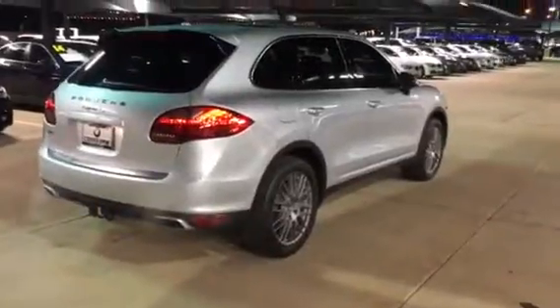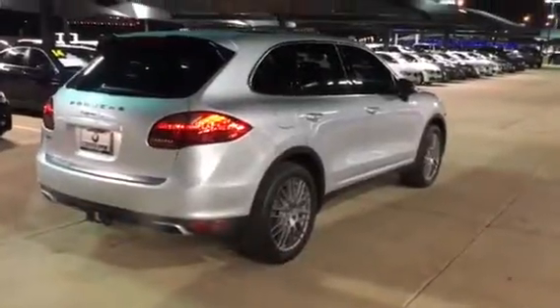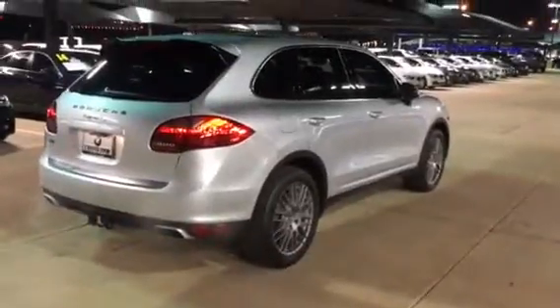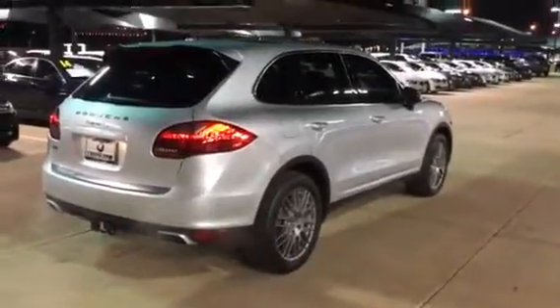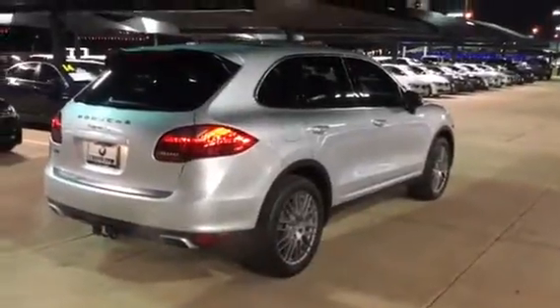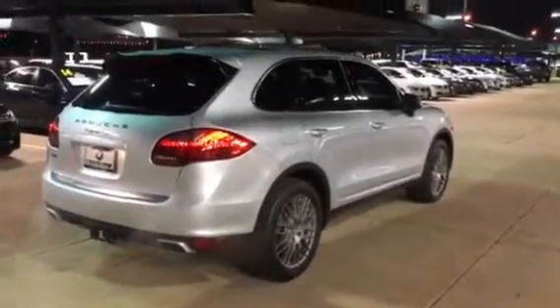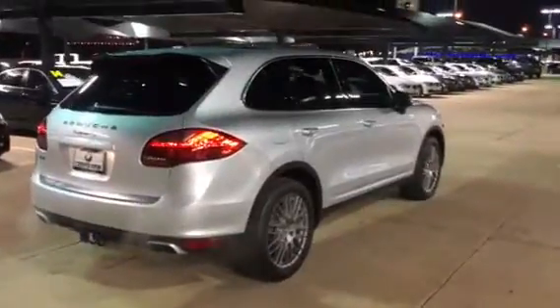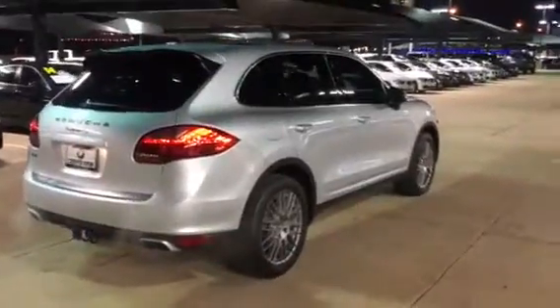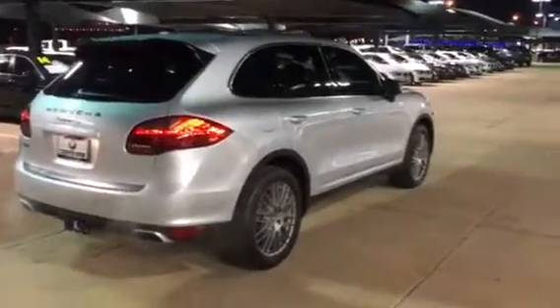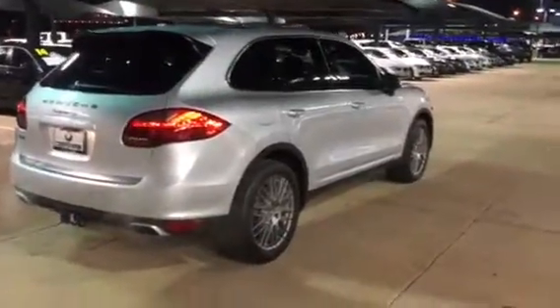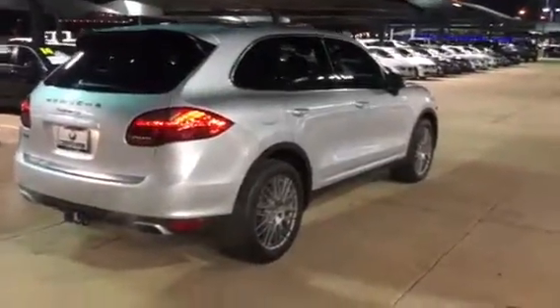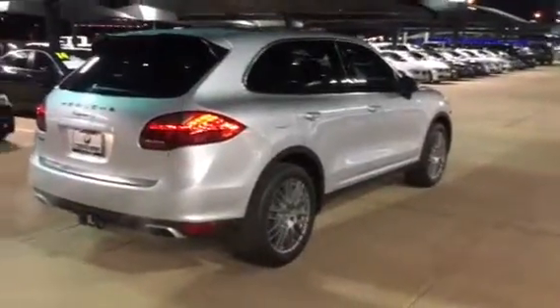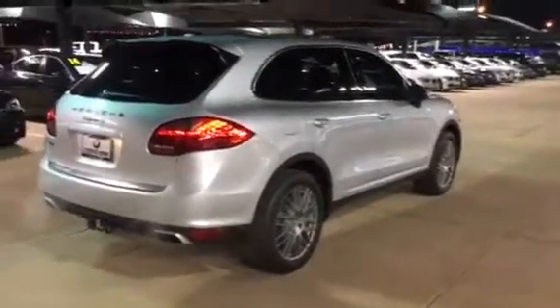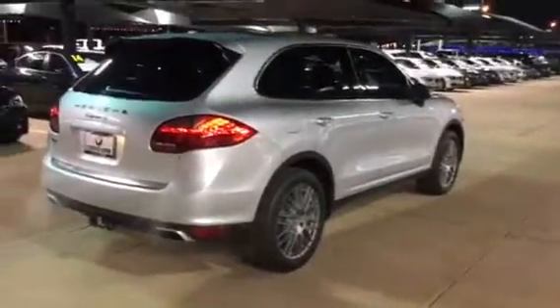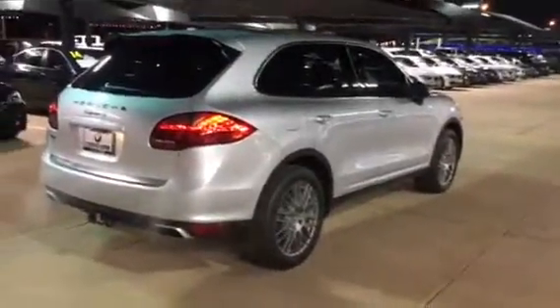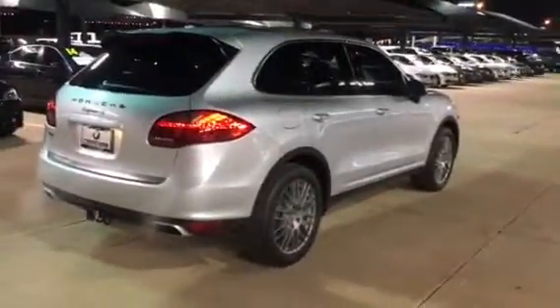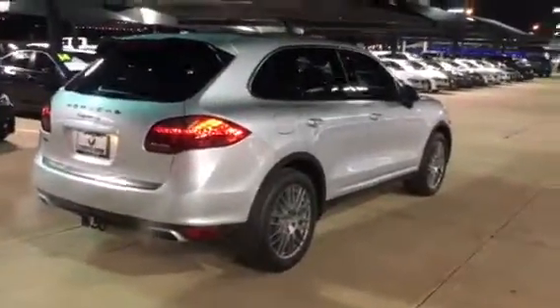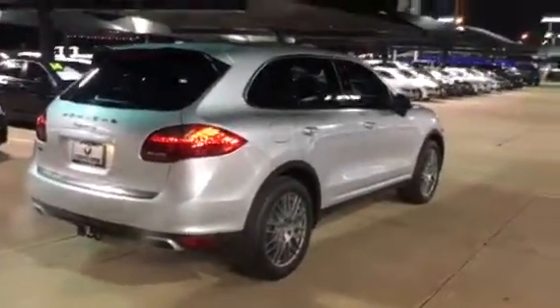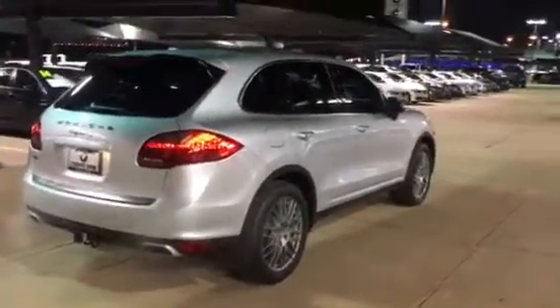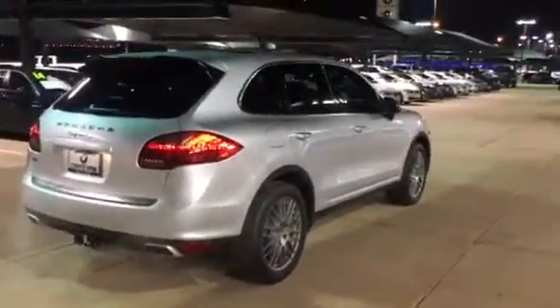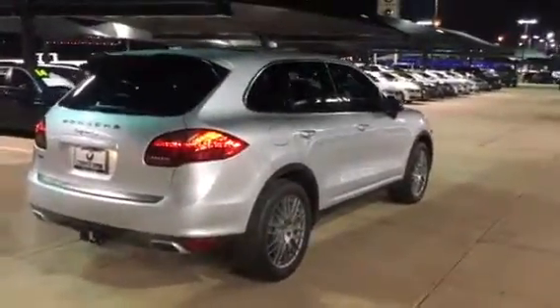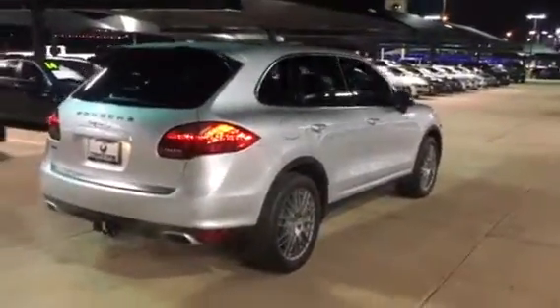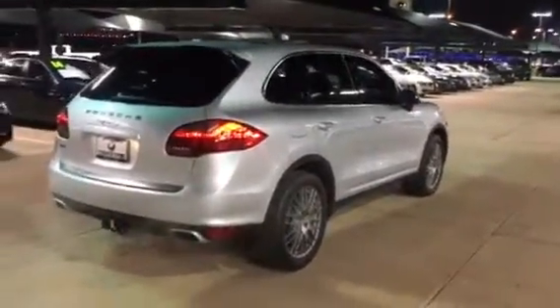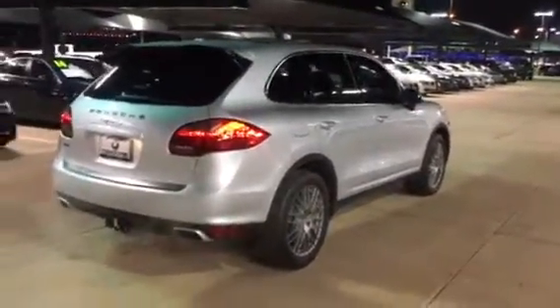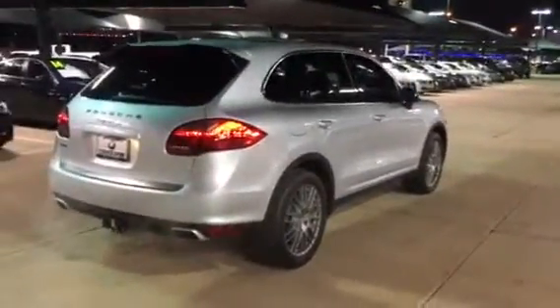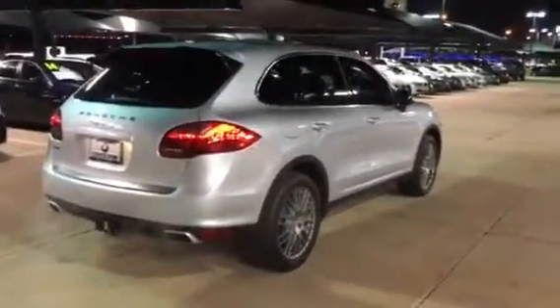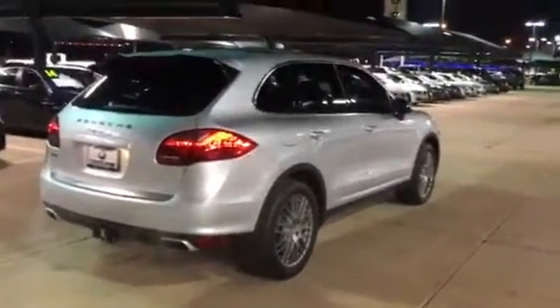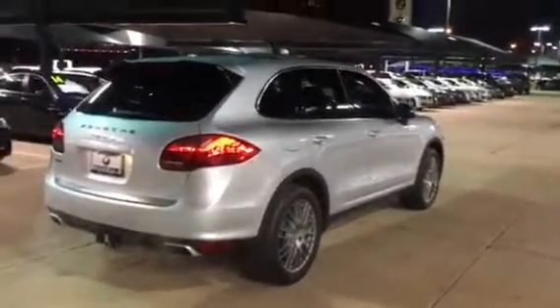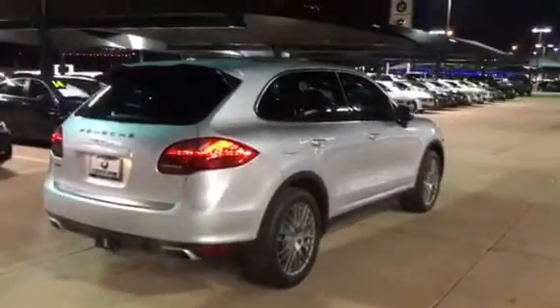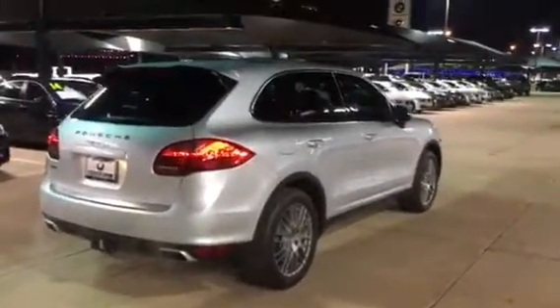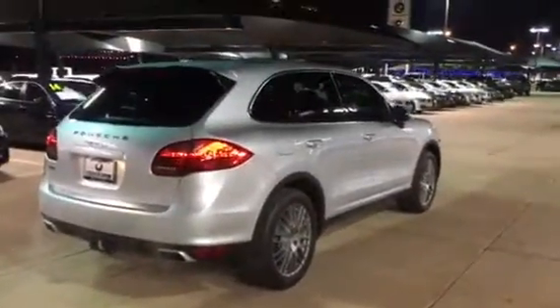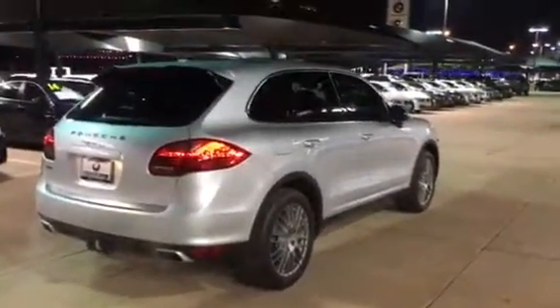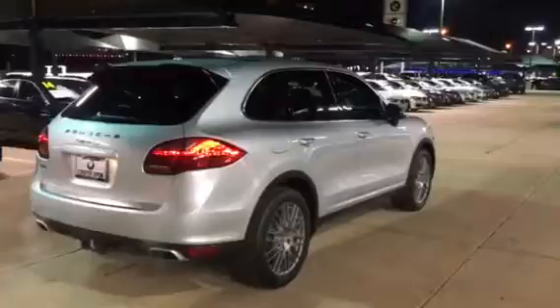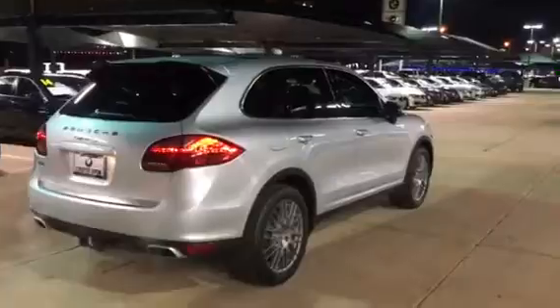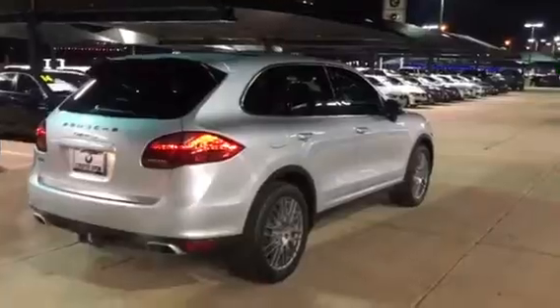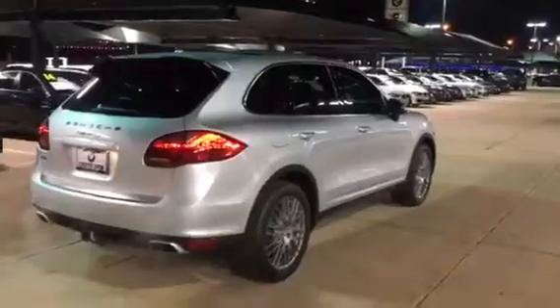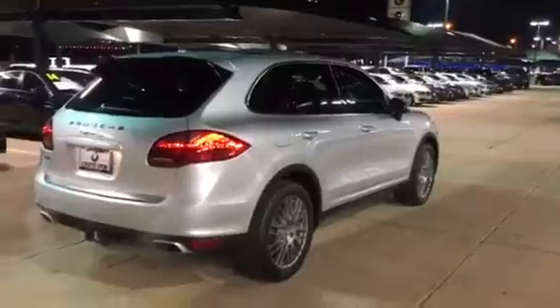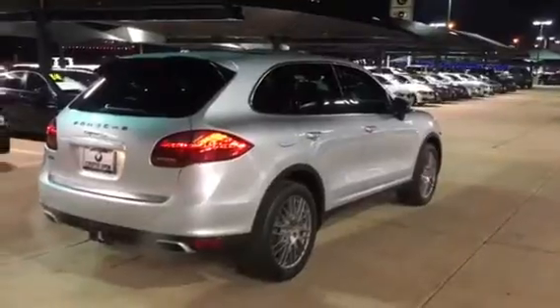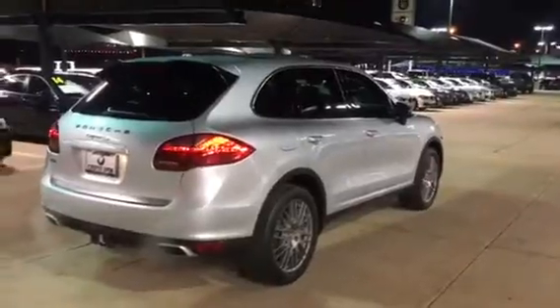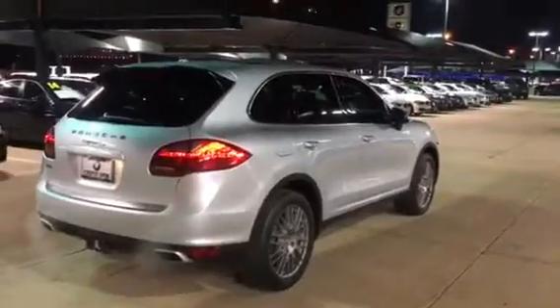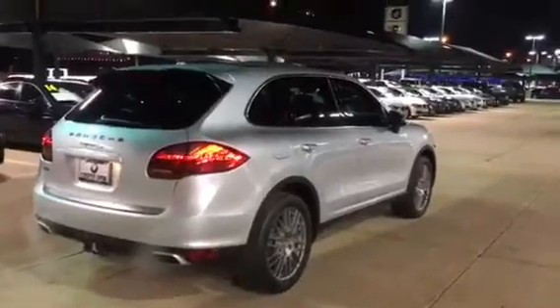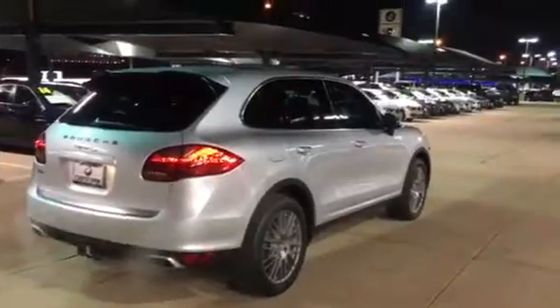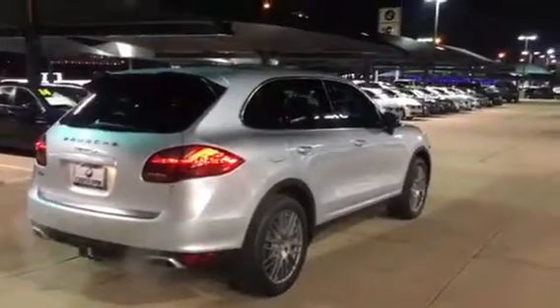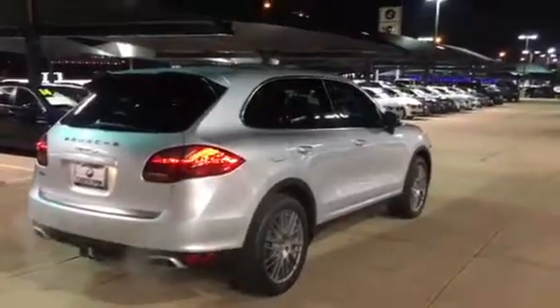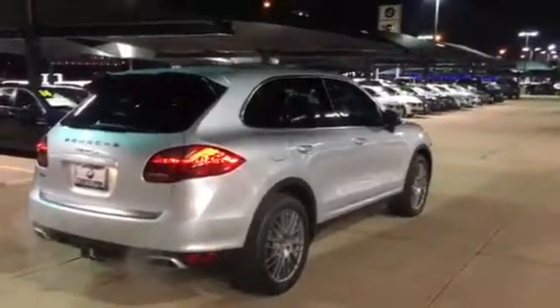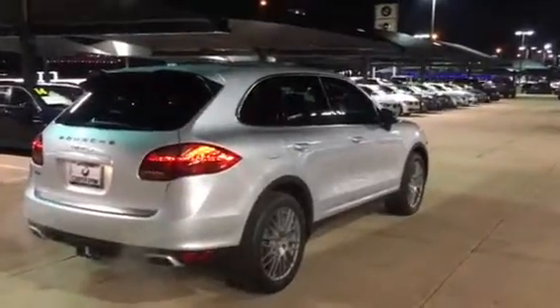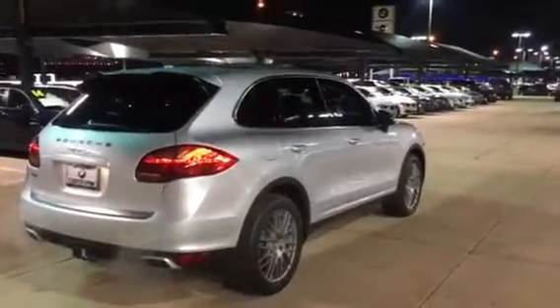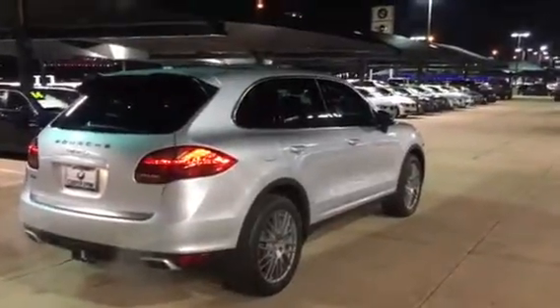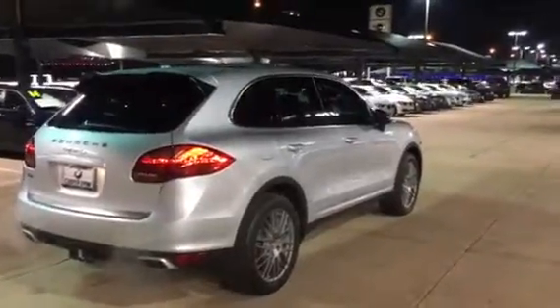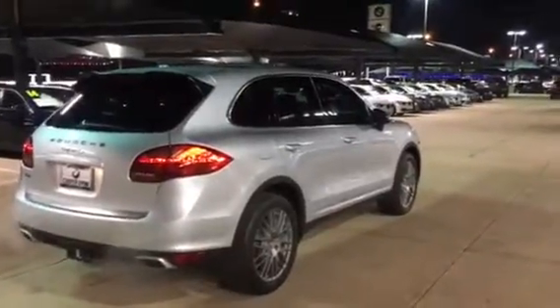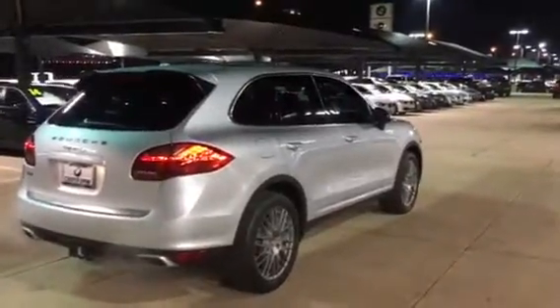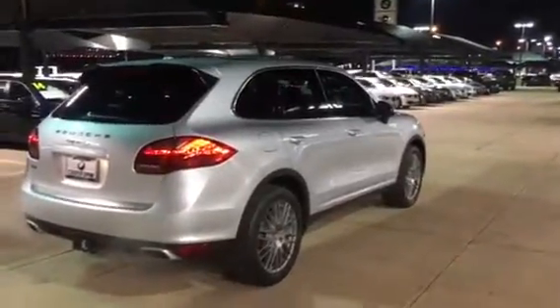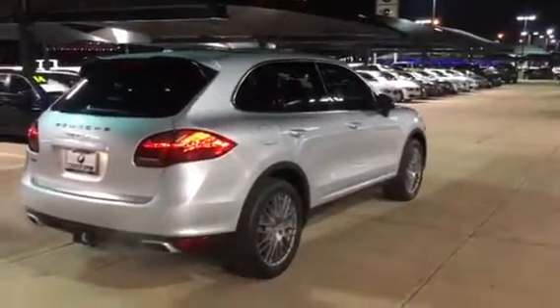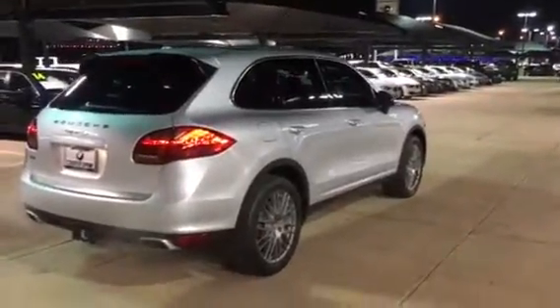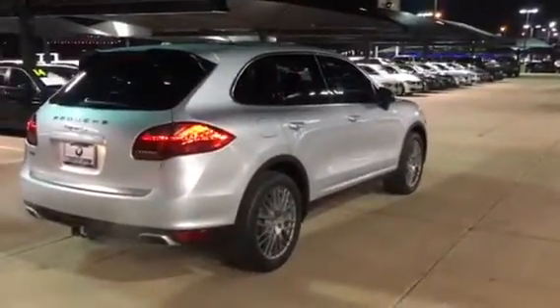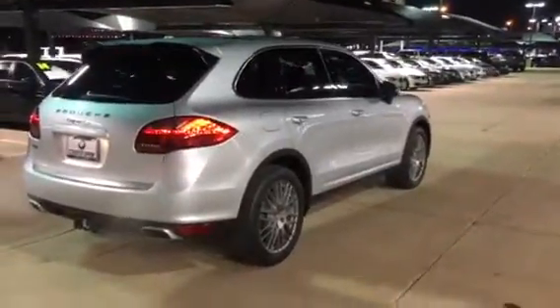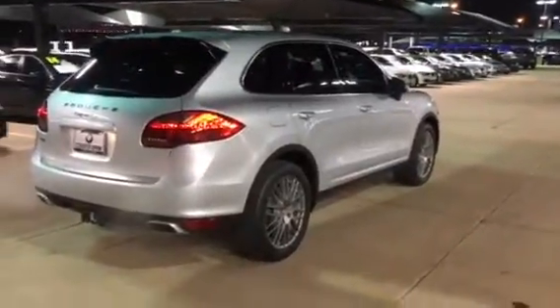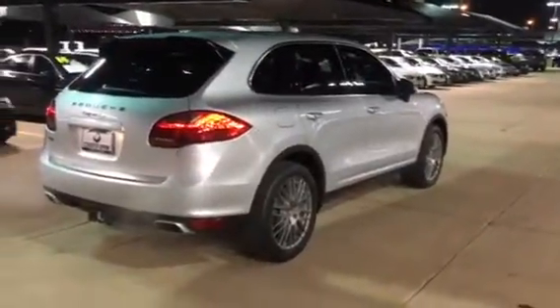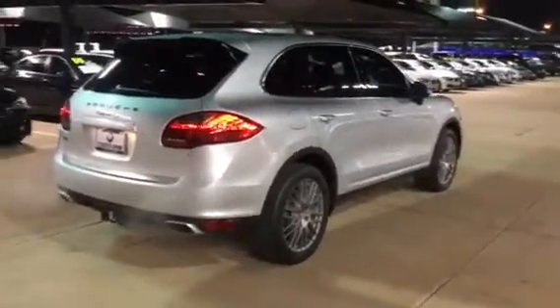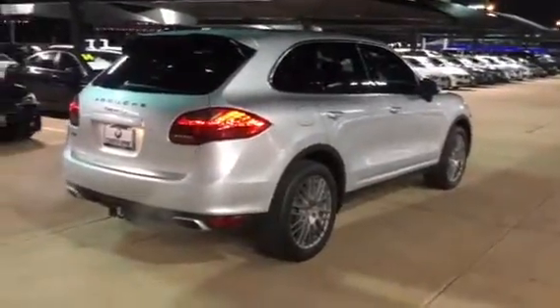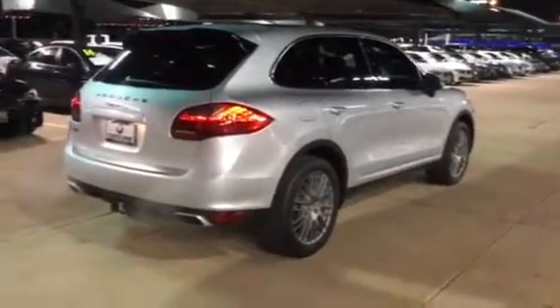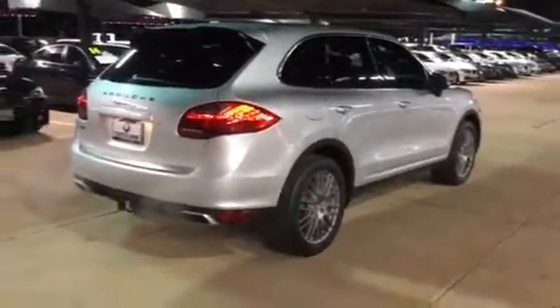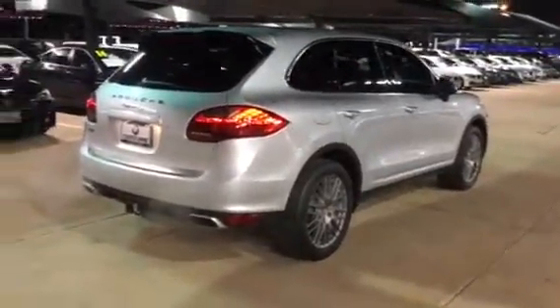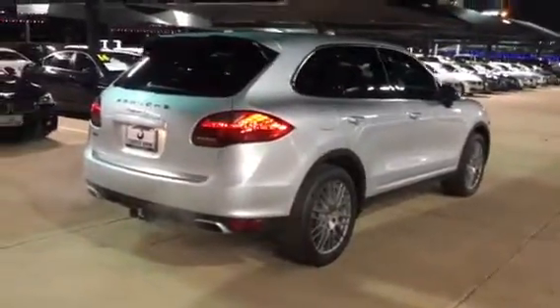Hi Gregory, this is Sean. Just wanted to send you a quick video of that 2013 Porsche Cayenne S that you had inquired about.